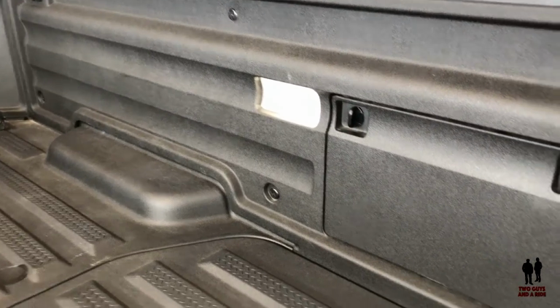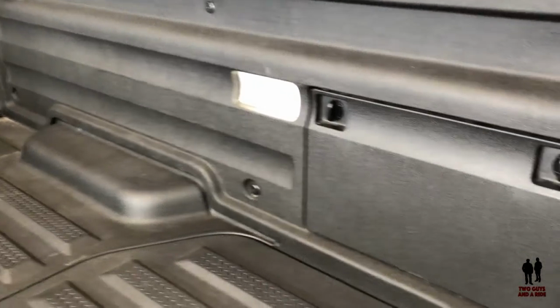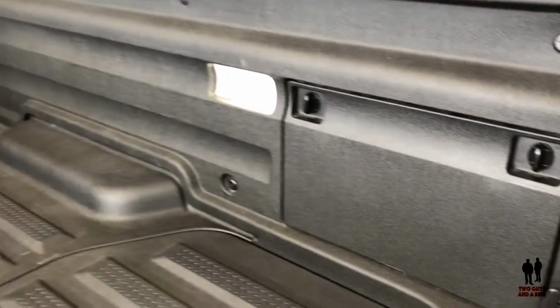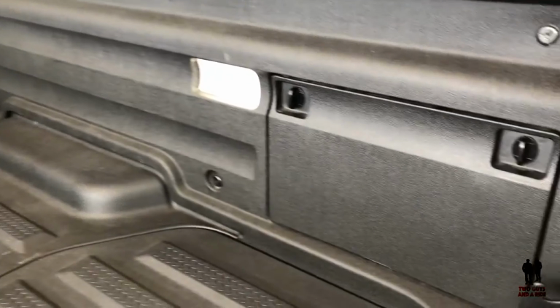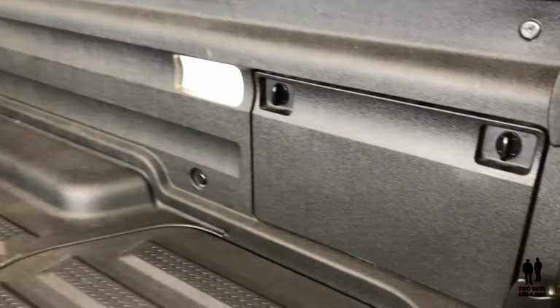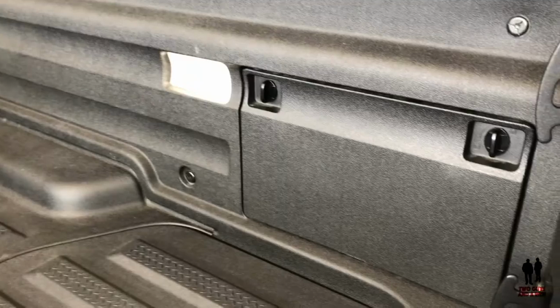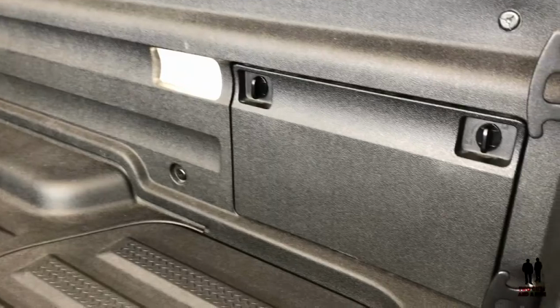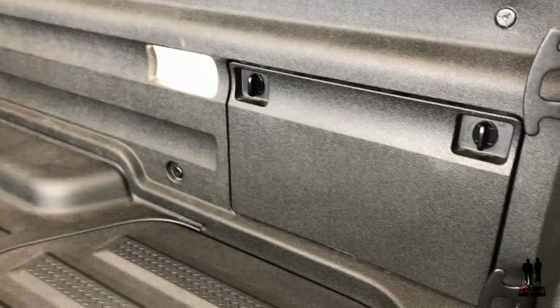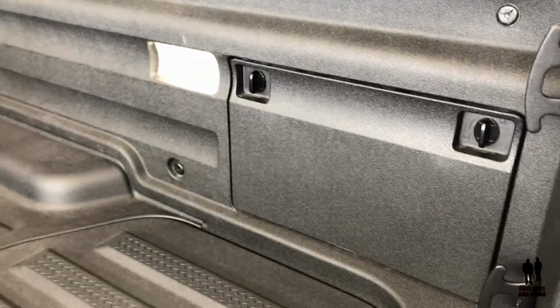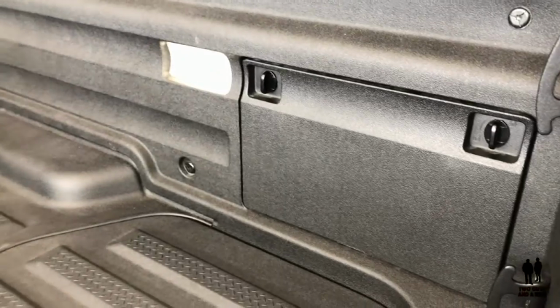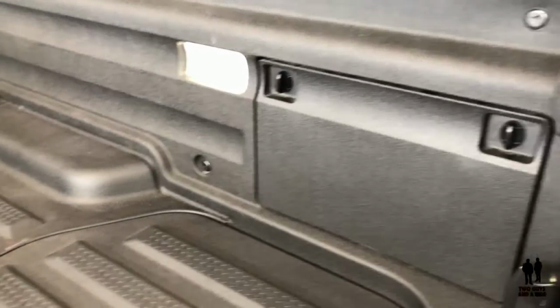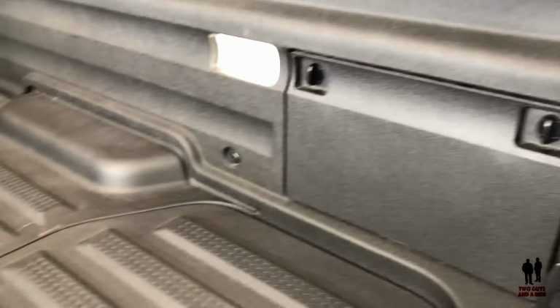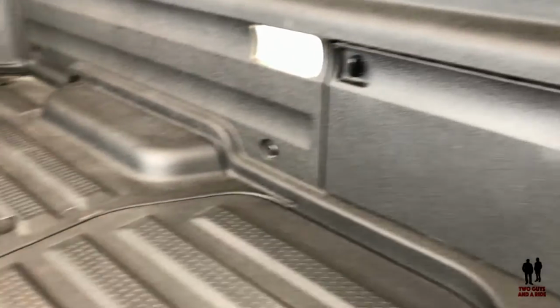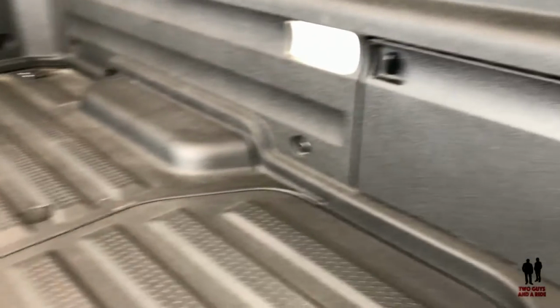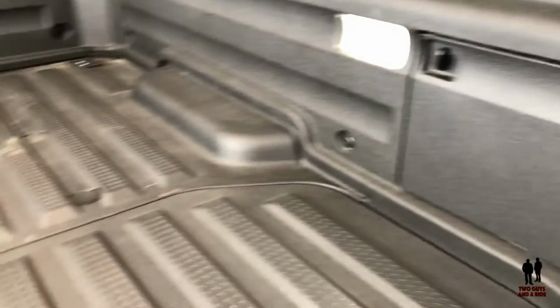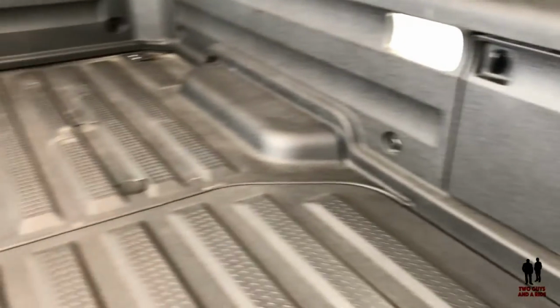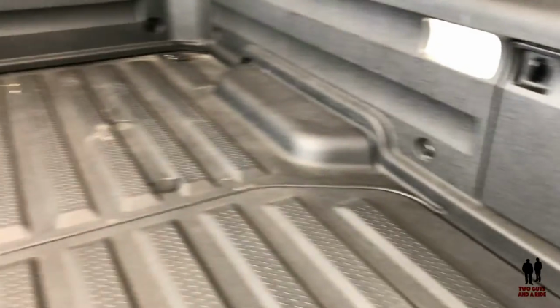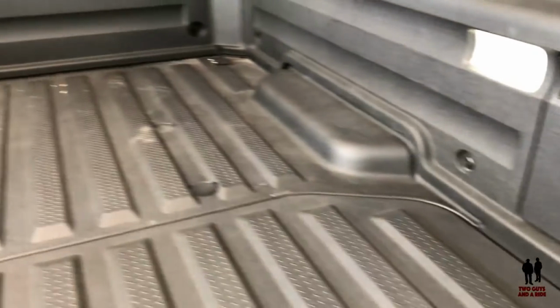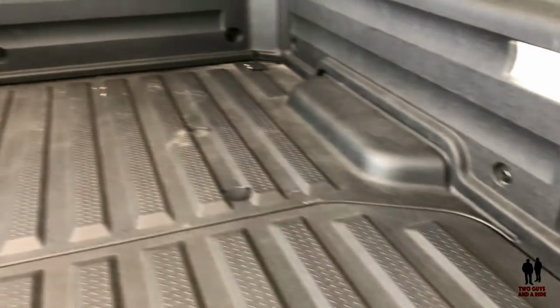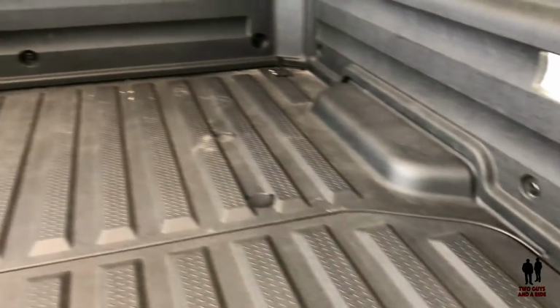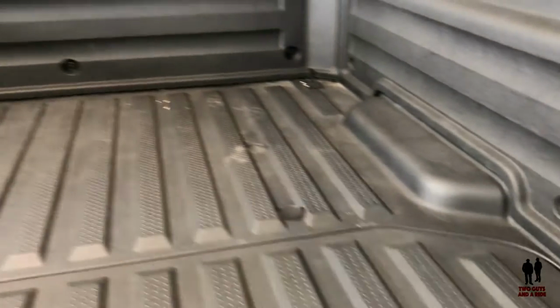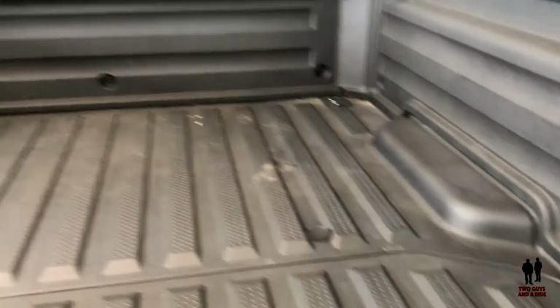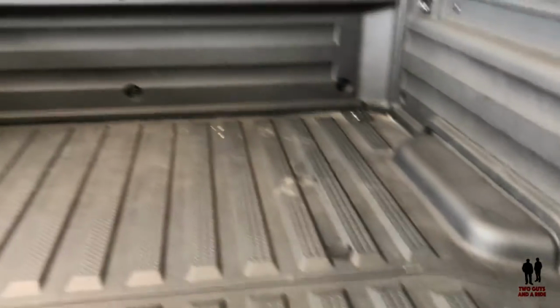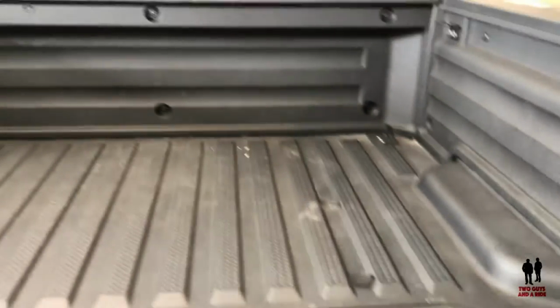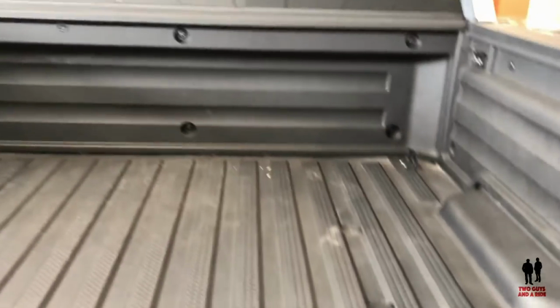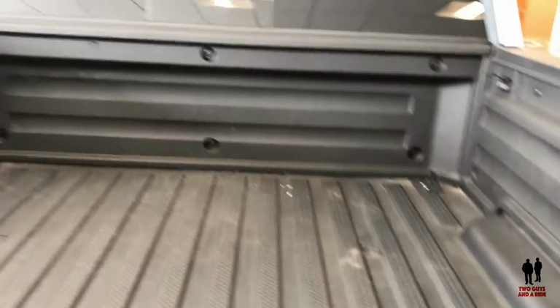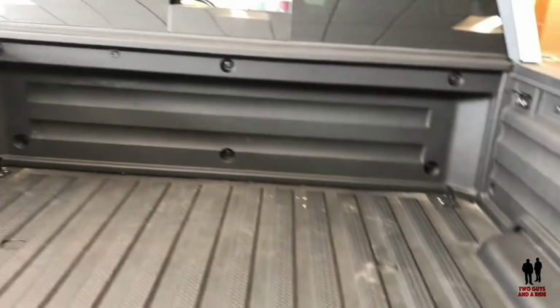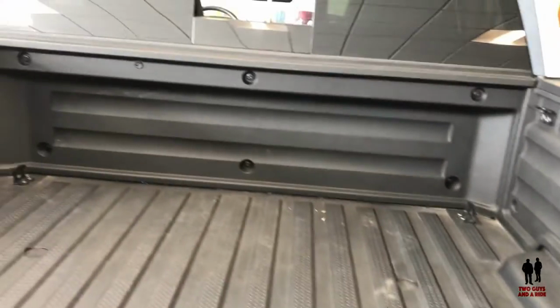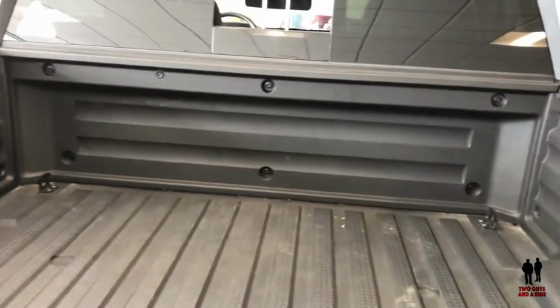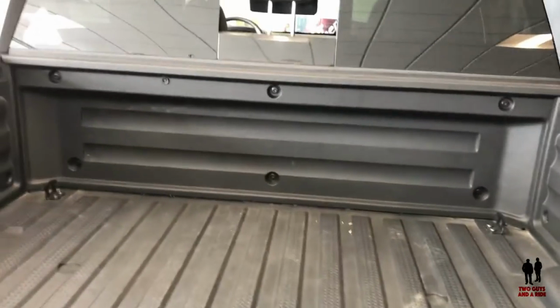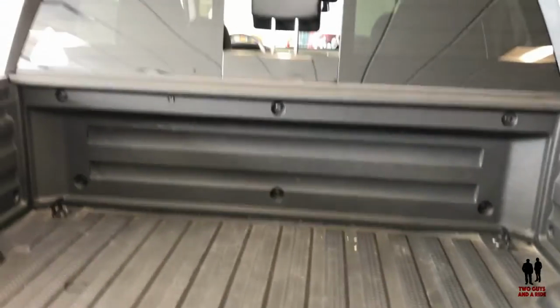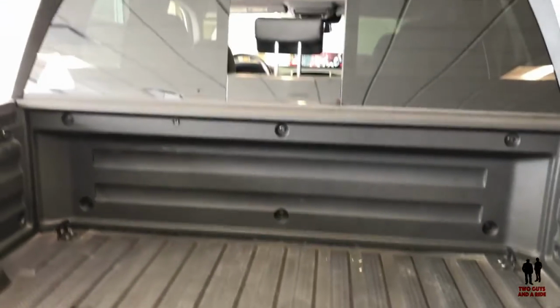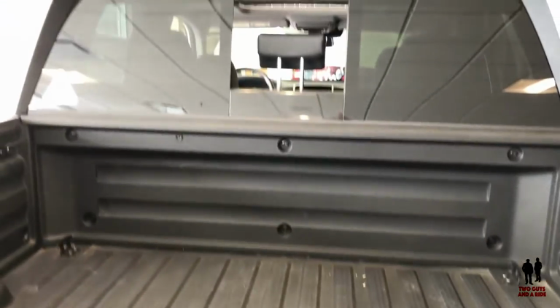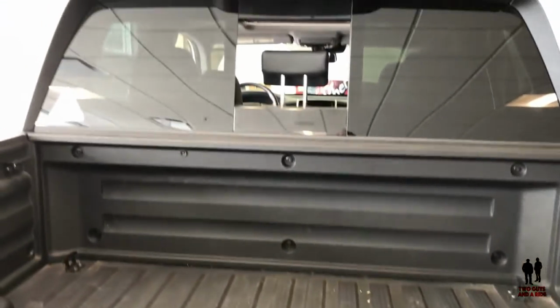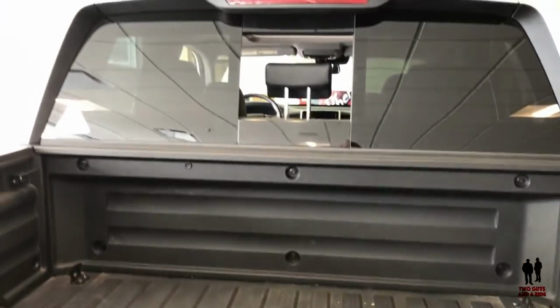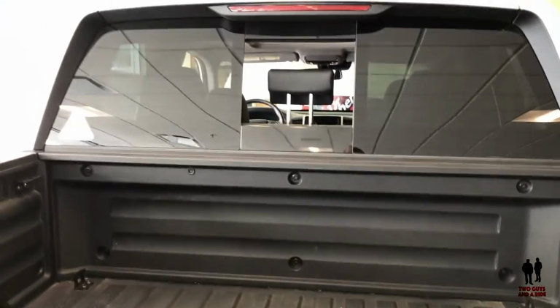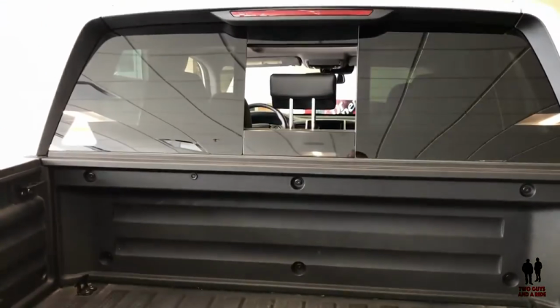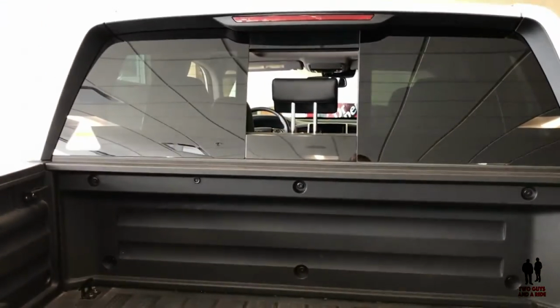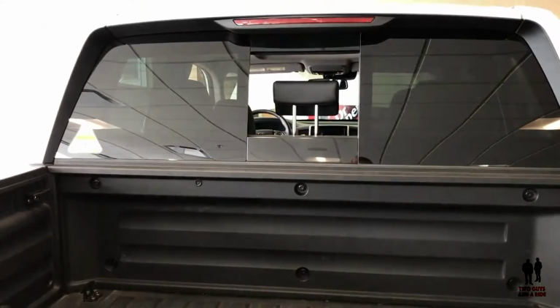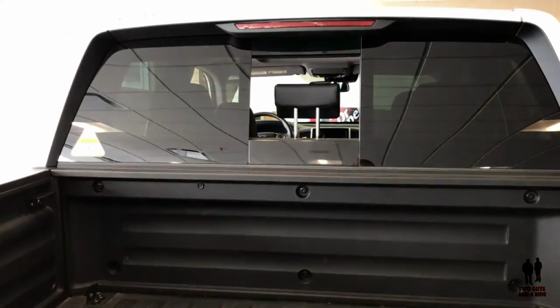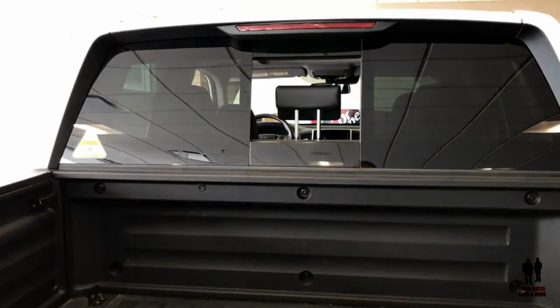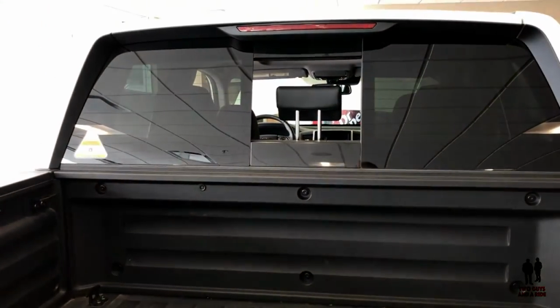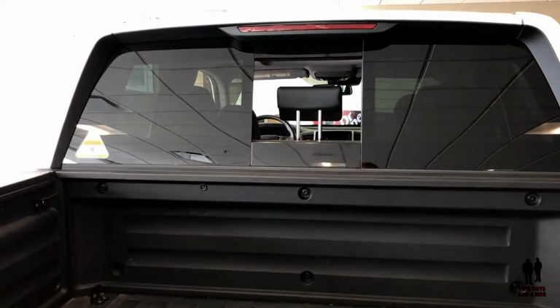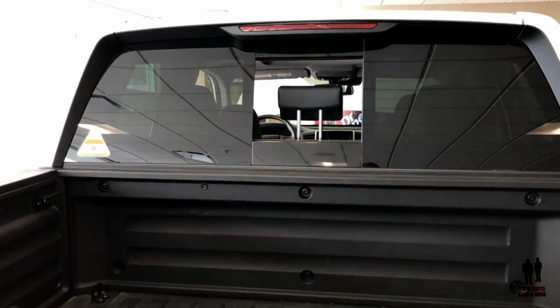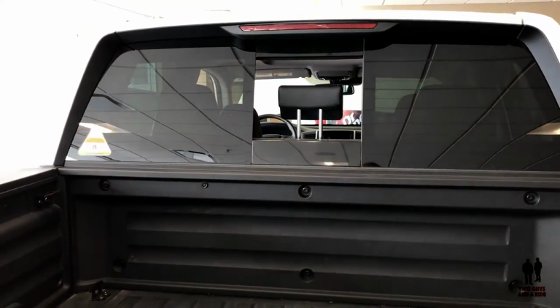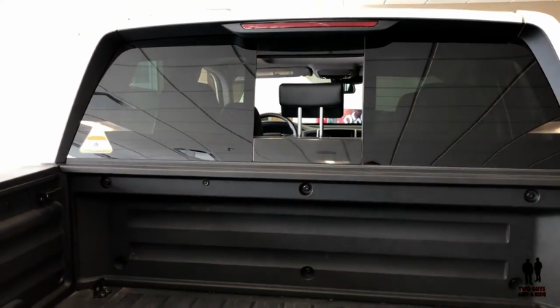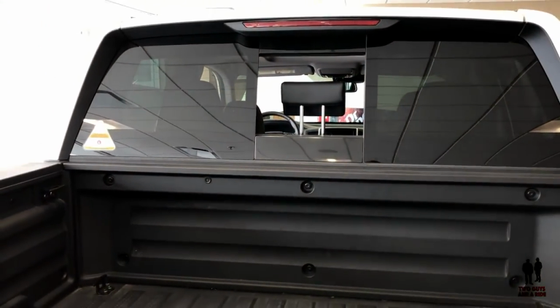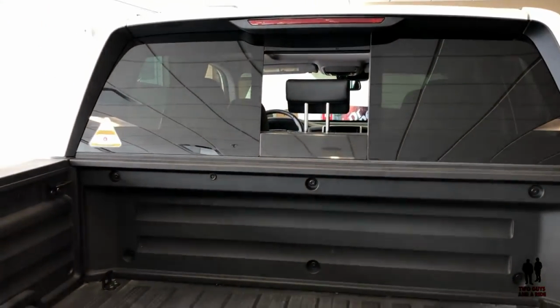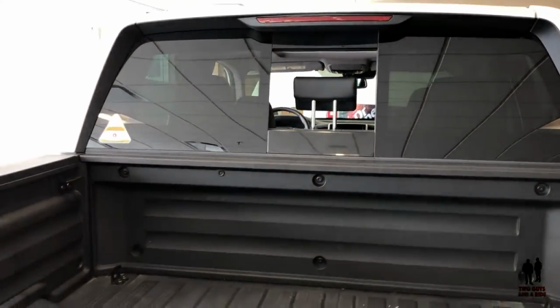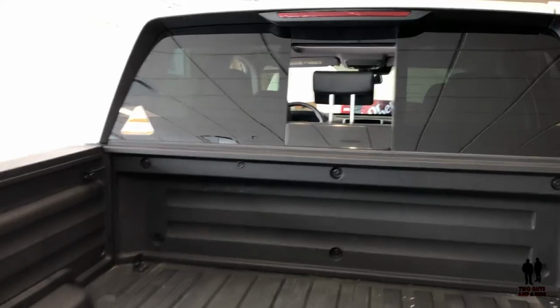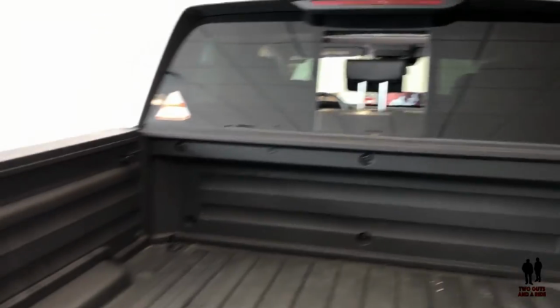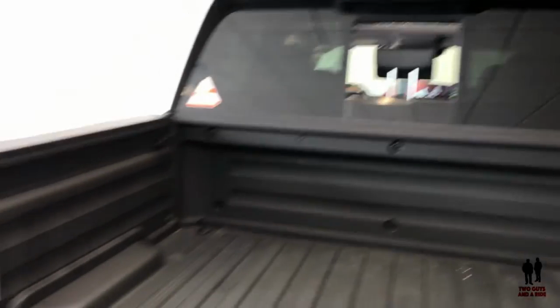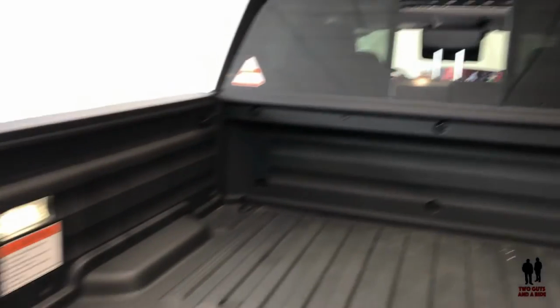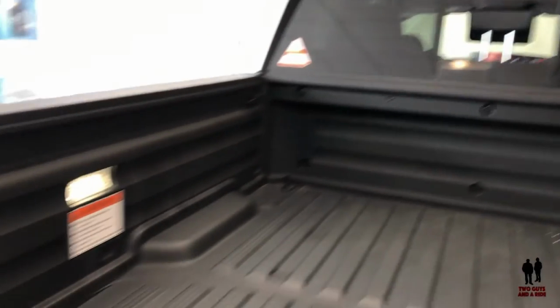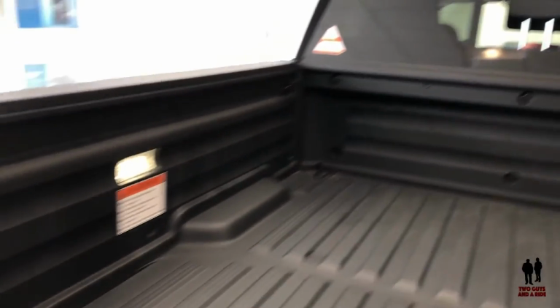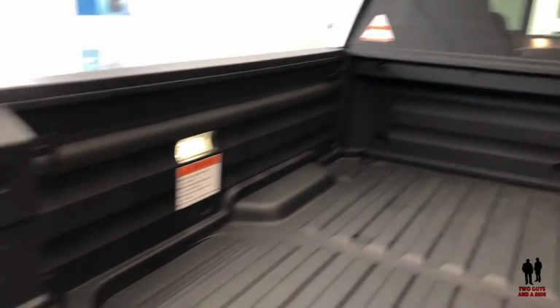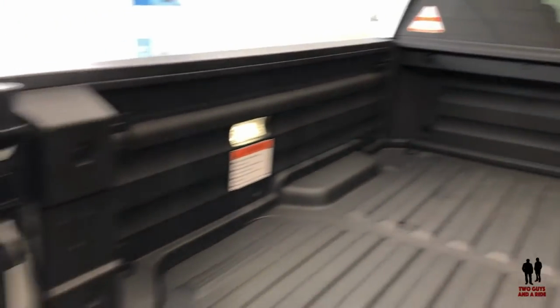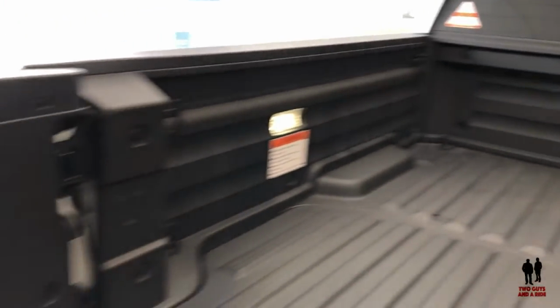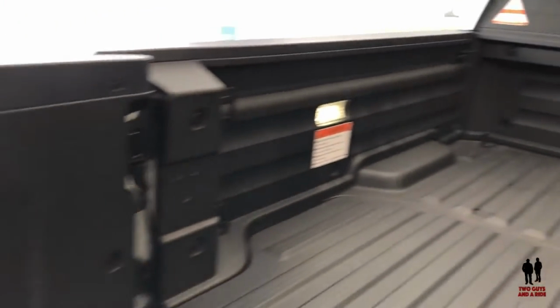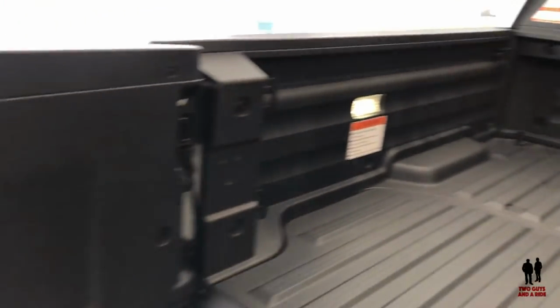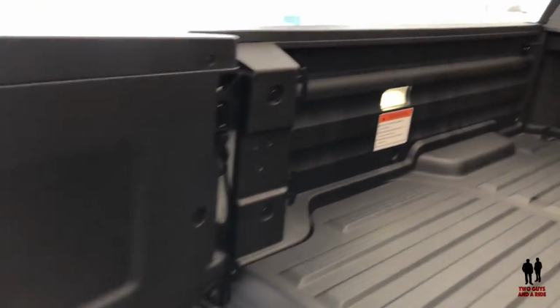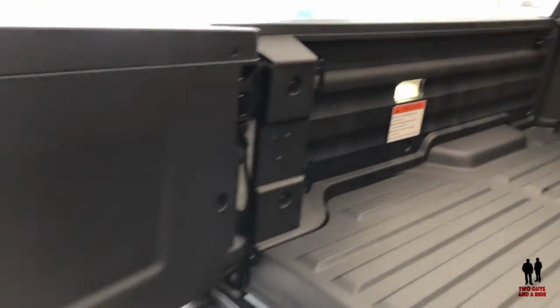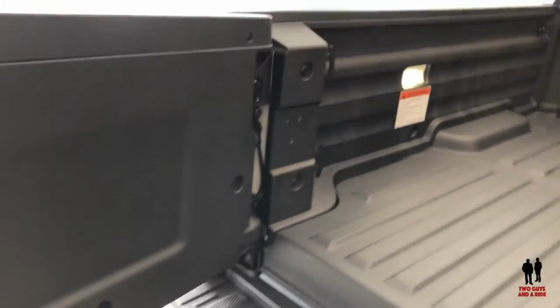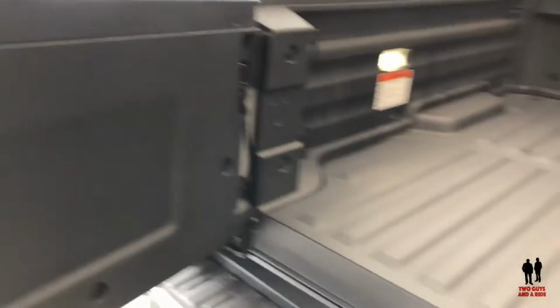There are access panels, and the vehicle also has a sliding rear window.